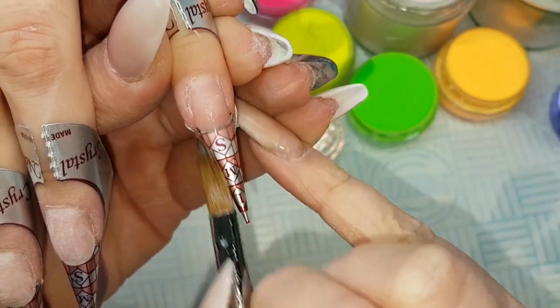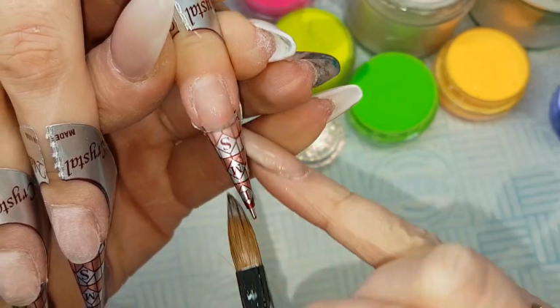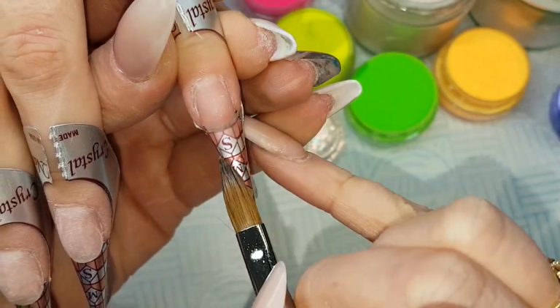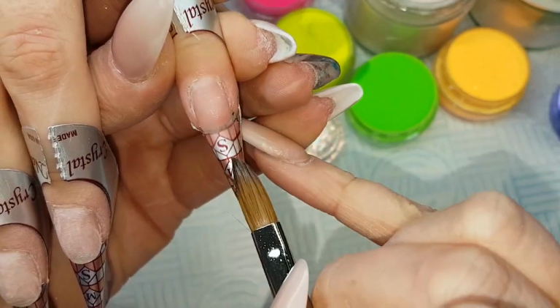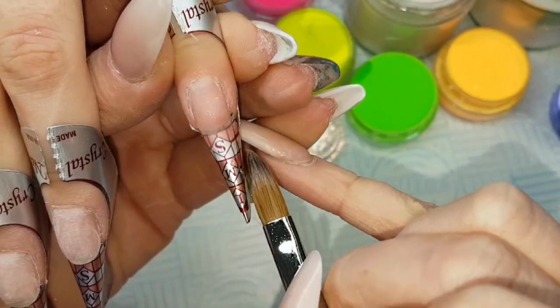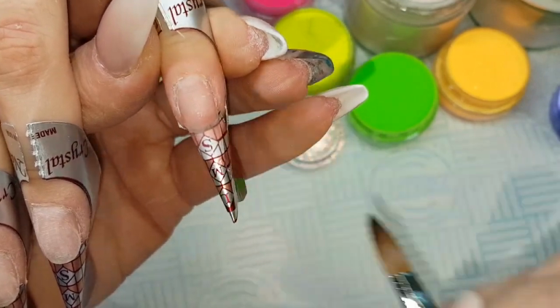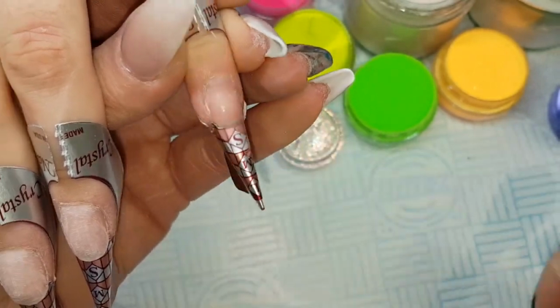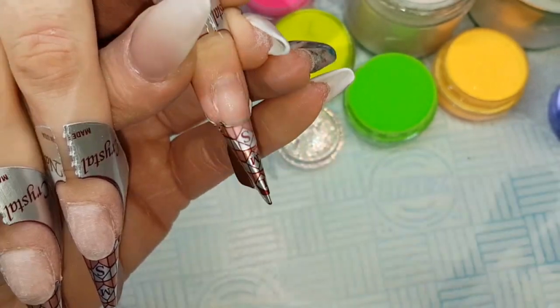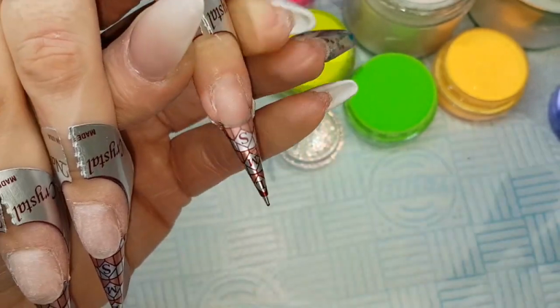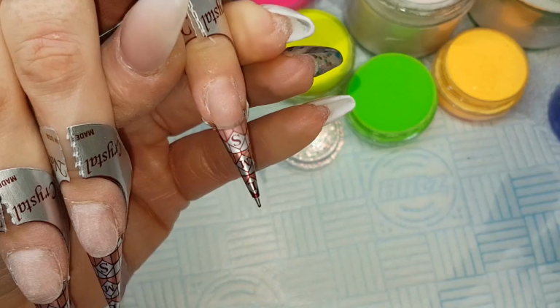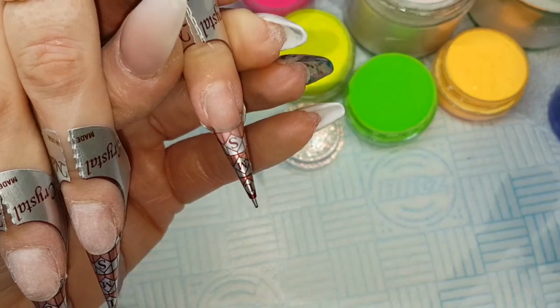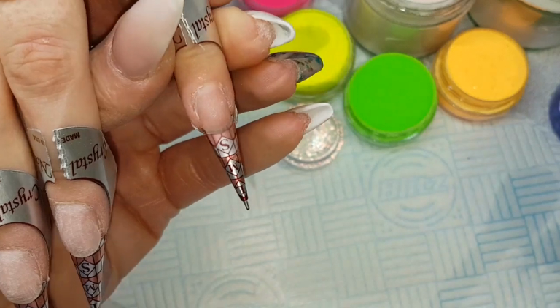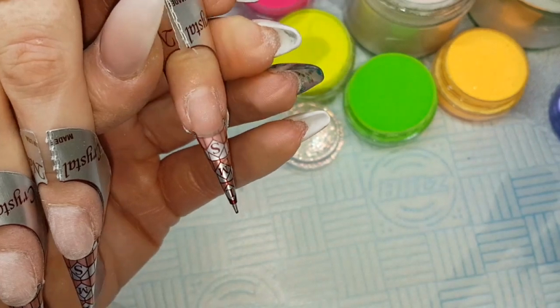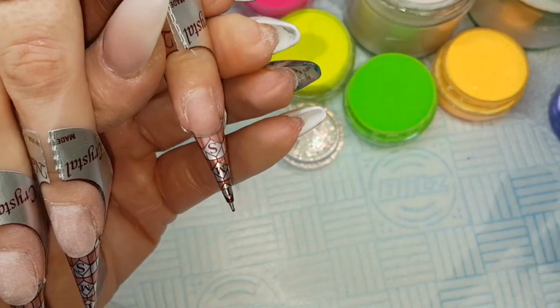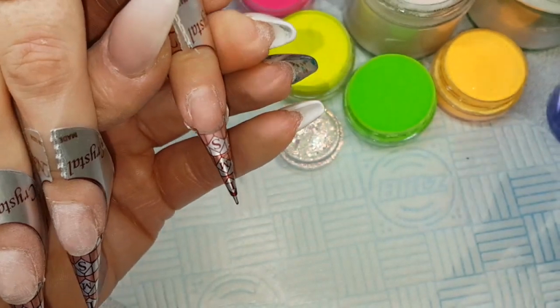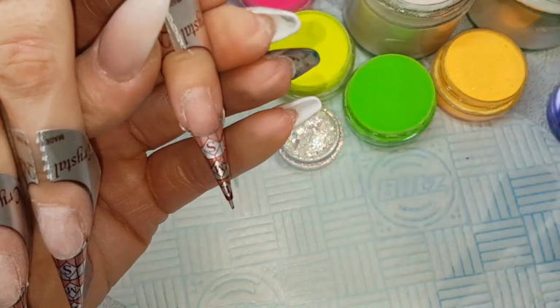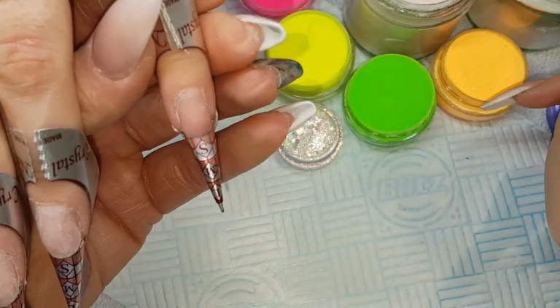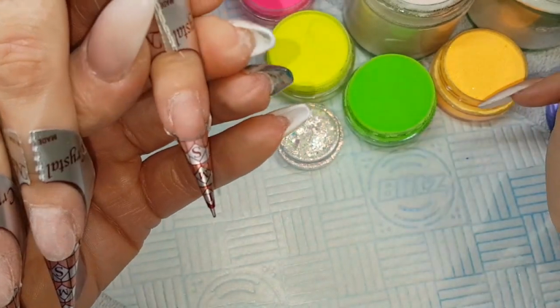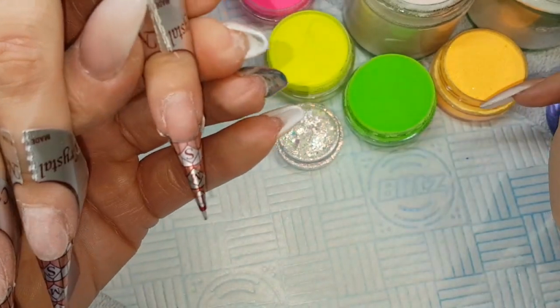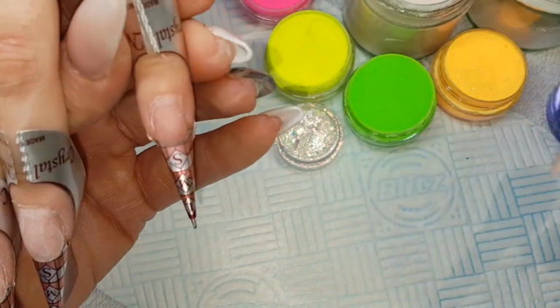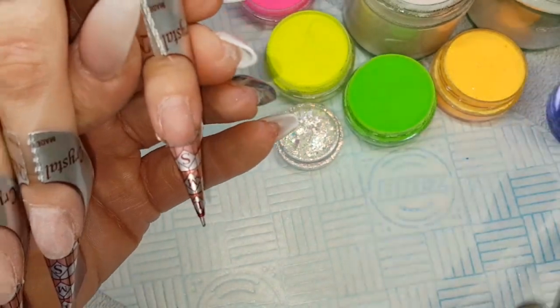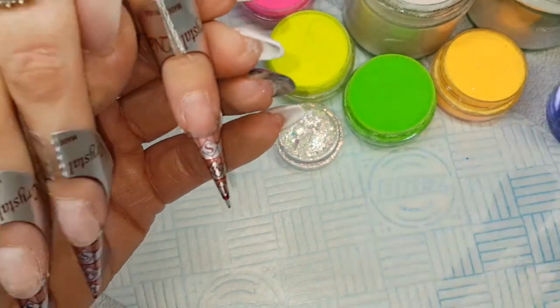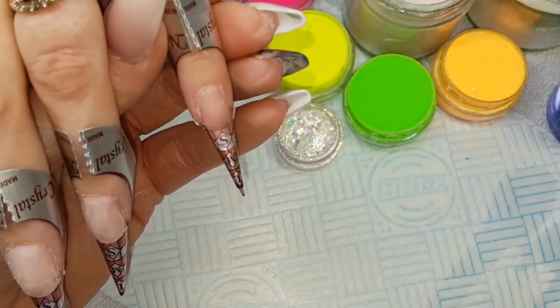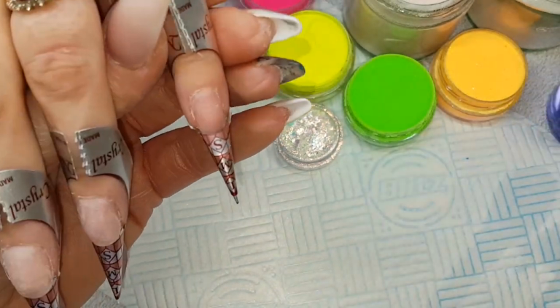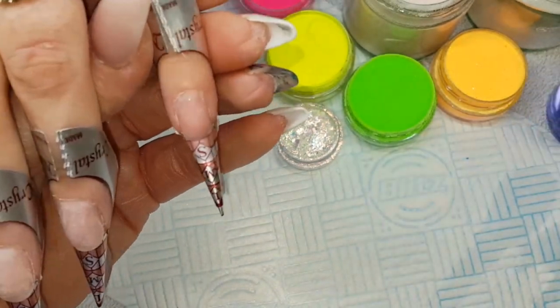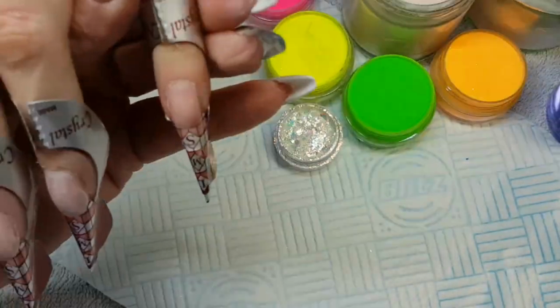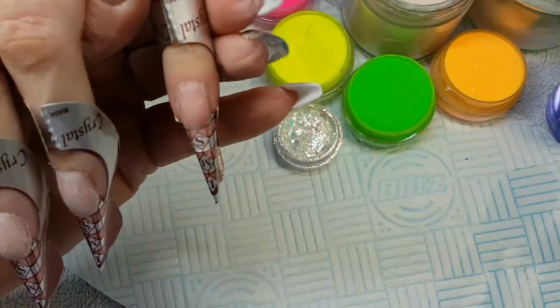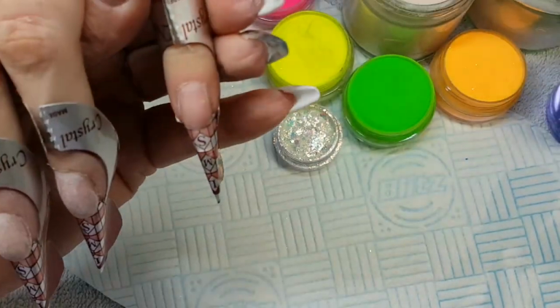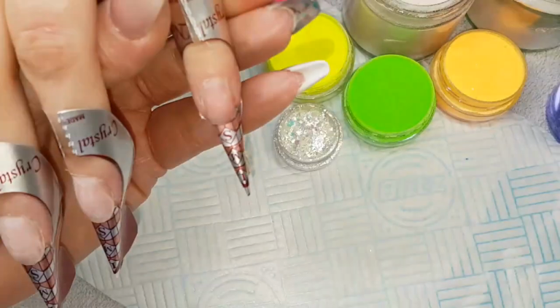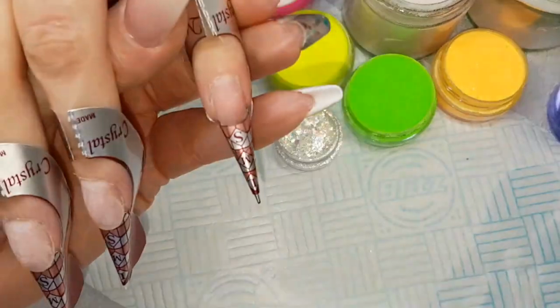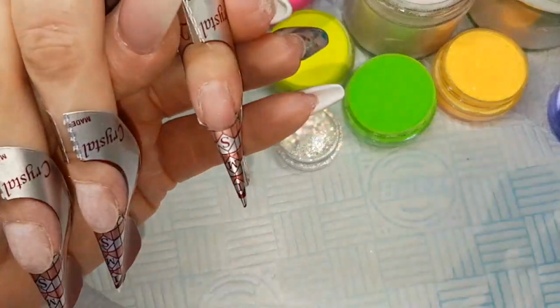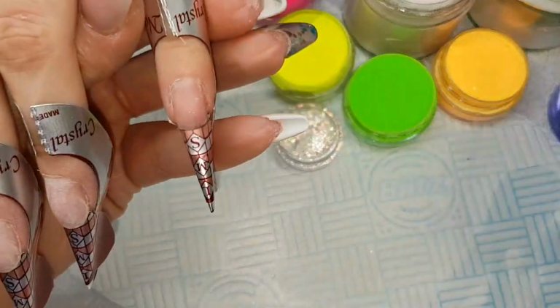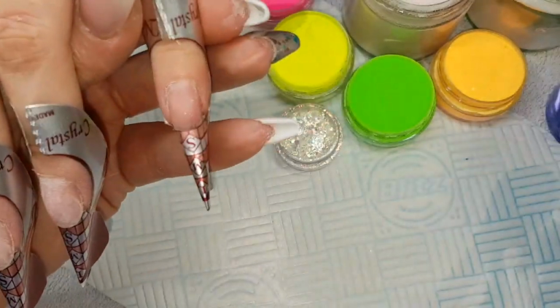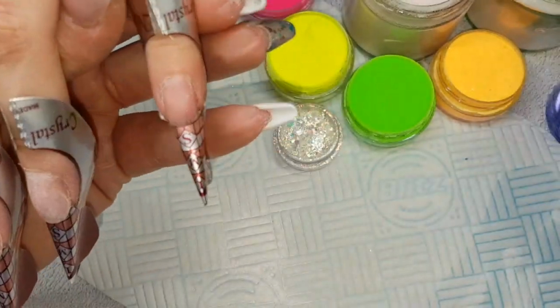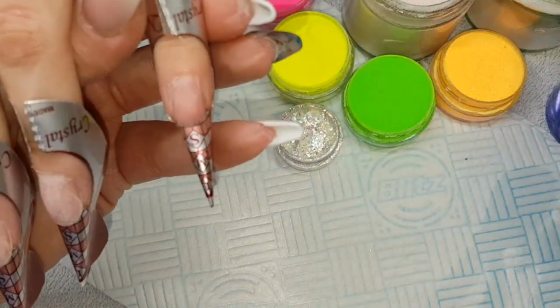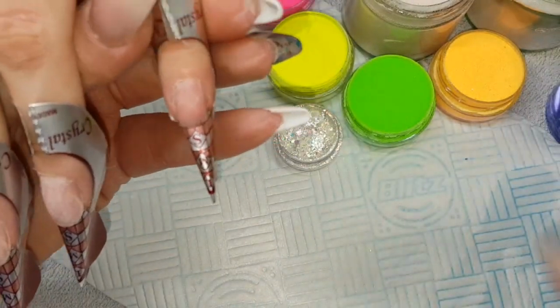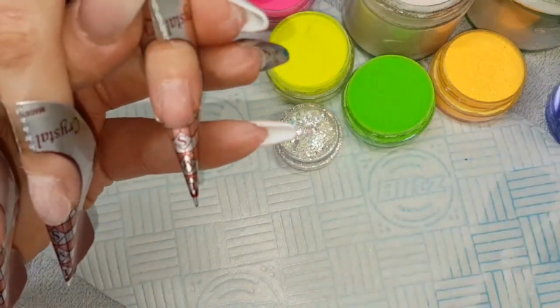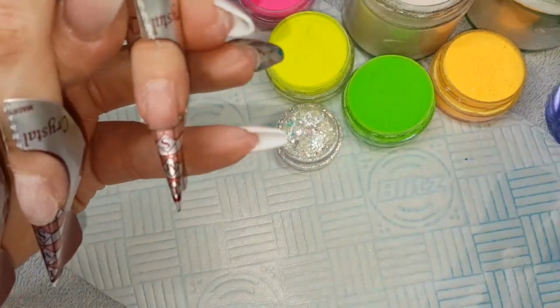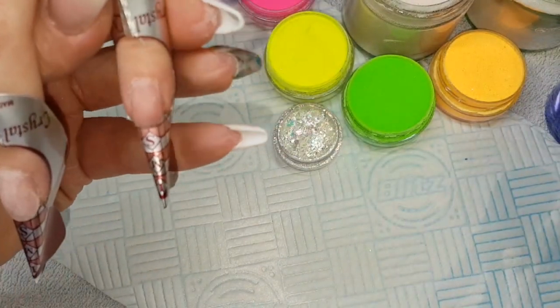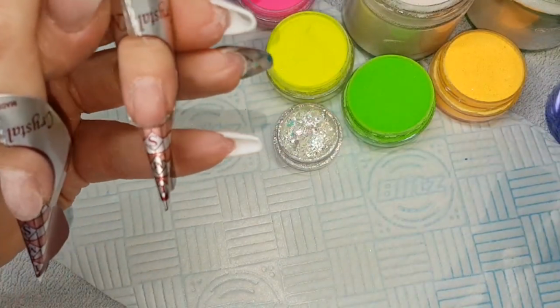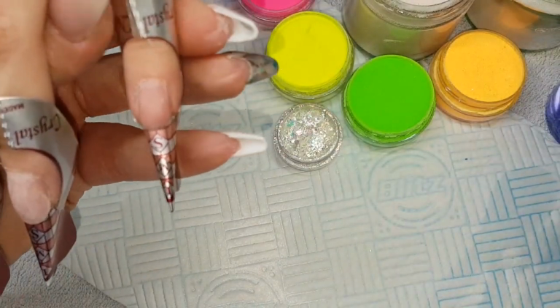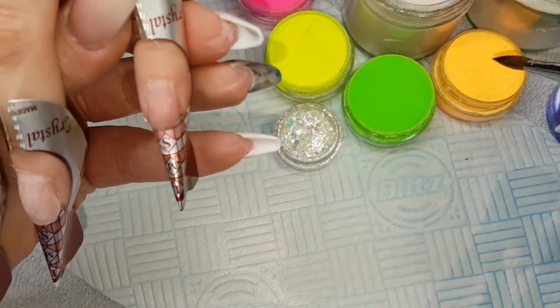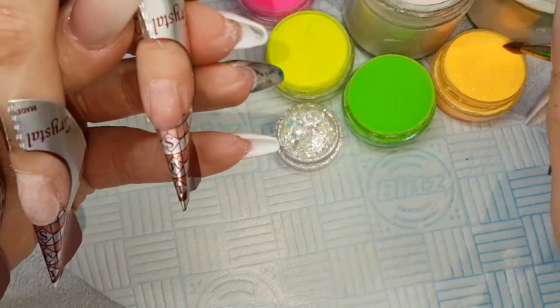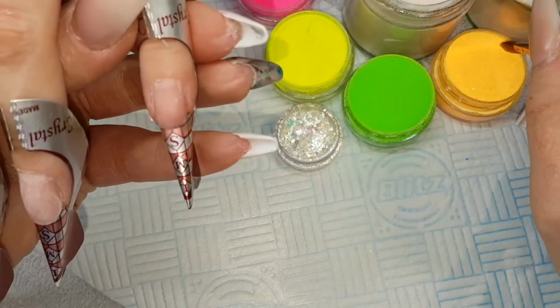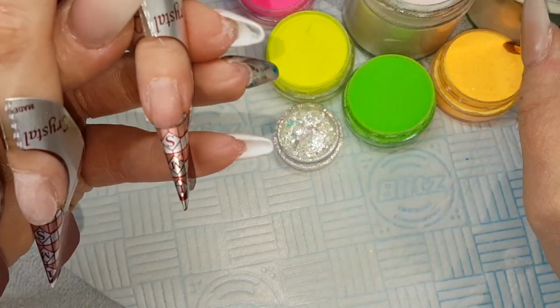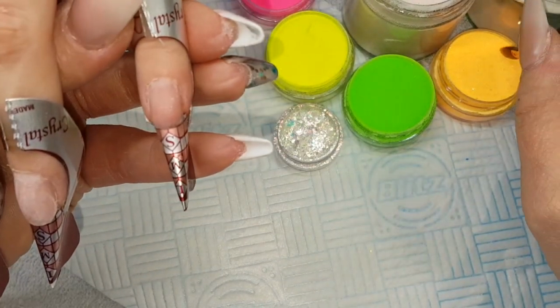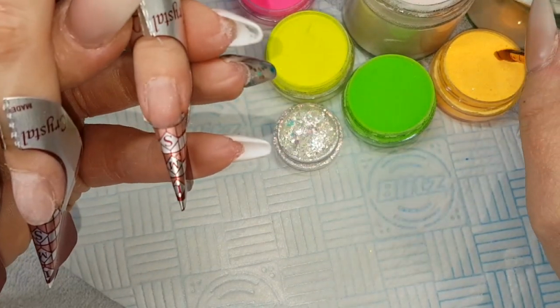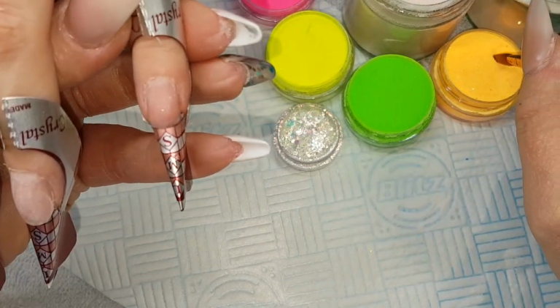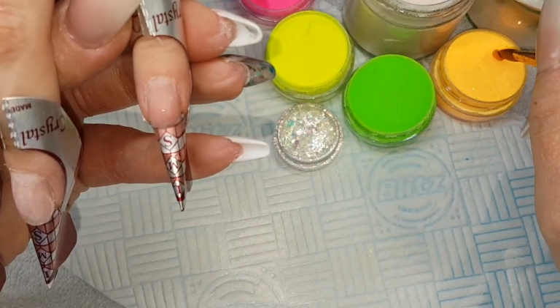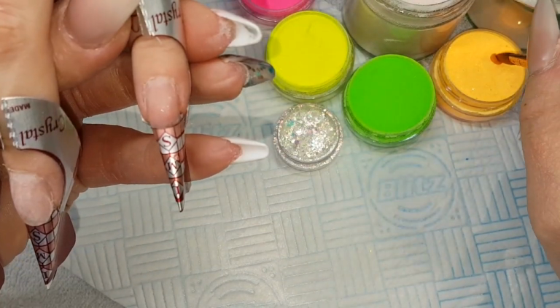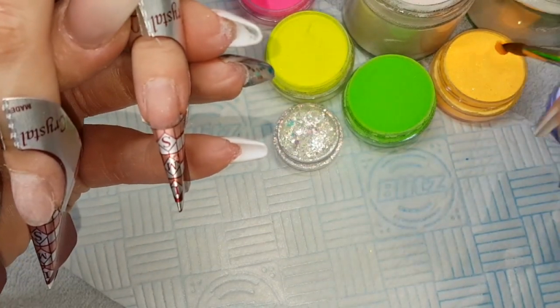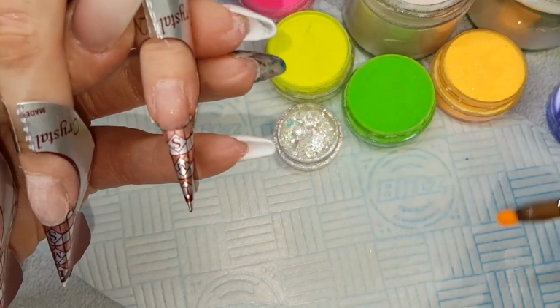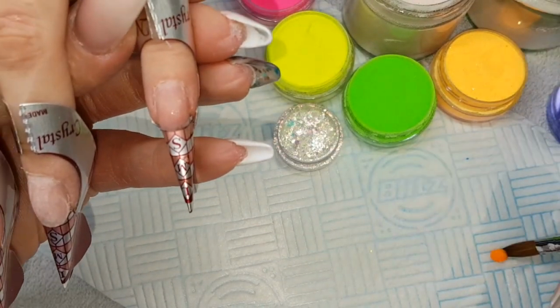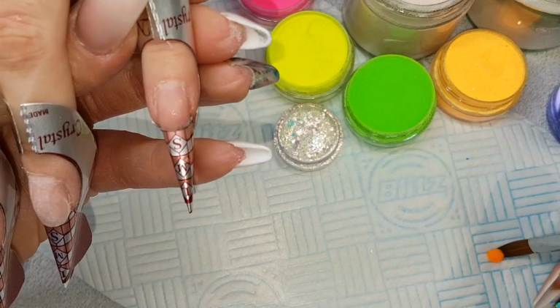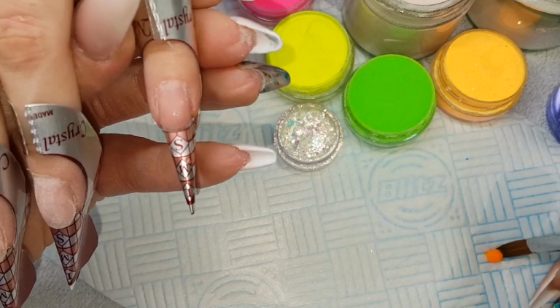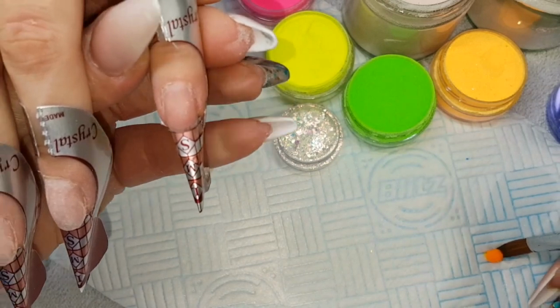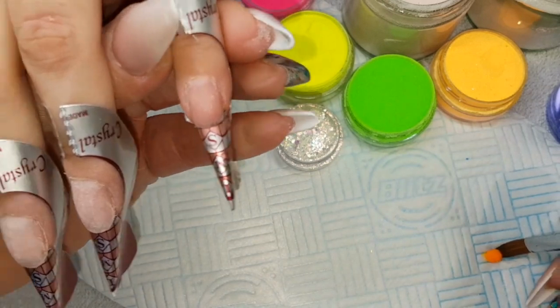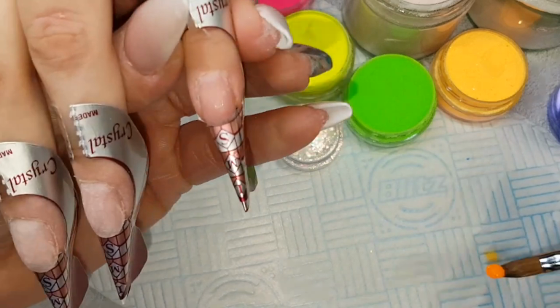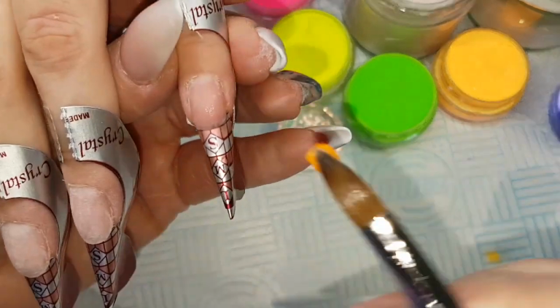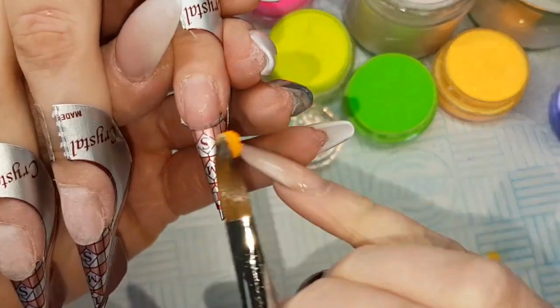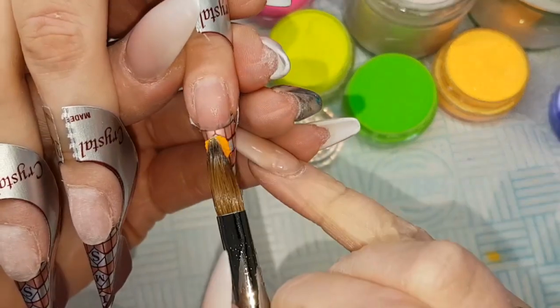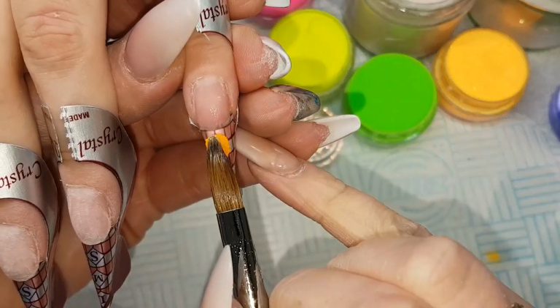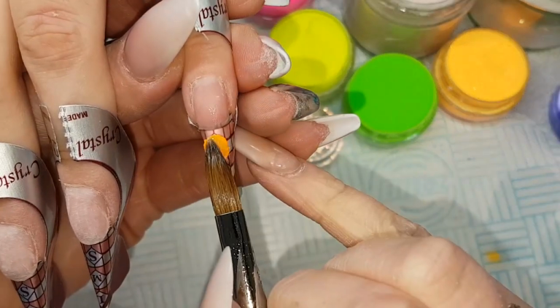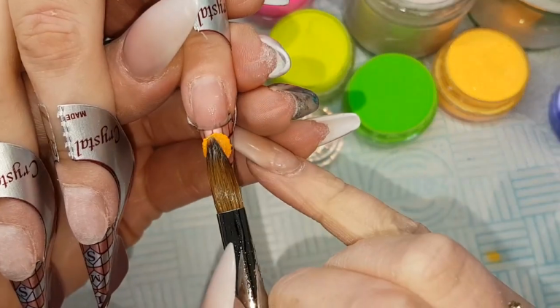I'm not putting crystal glass across the entire nail because I'm going to use a cover pink from the cuticle area down, and that adds strength so I don't need to worry.